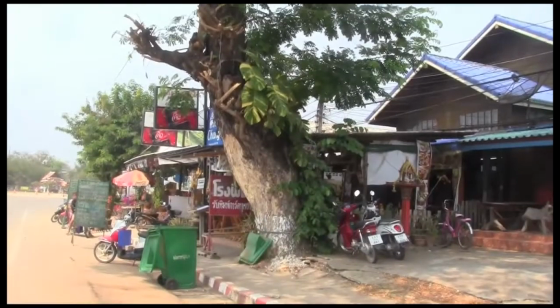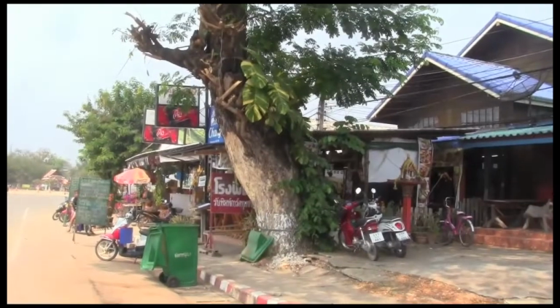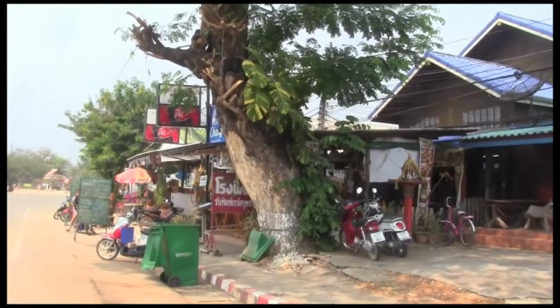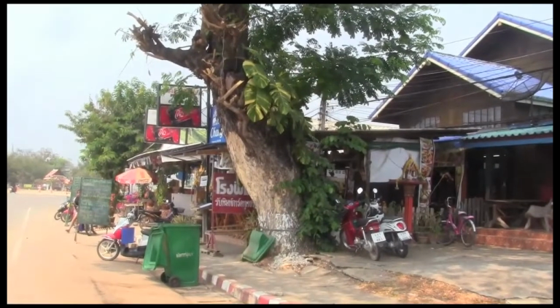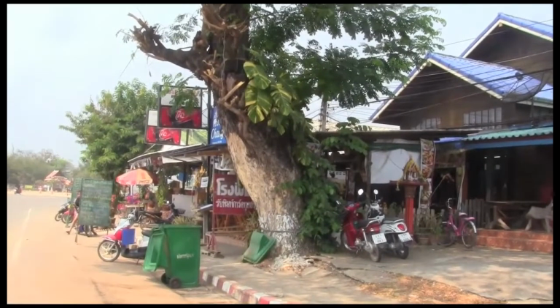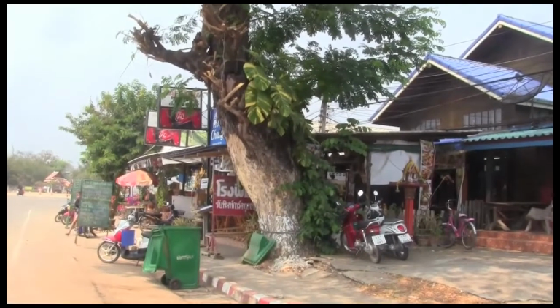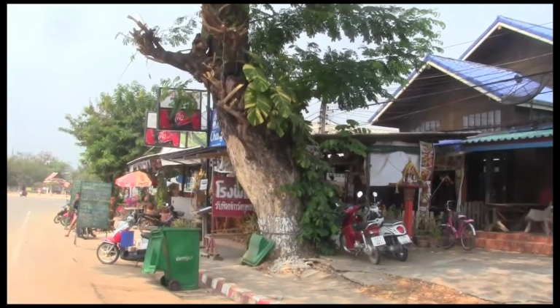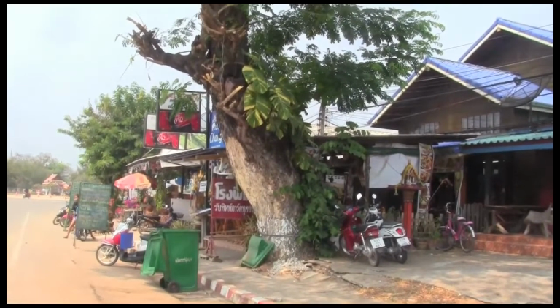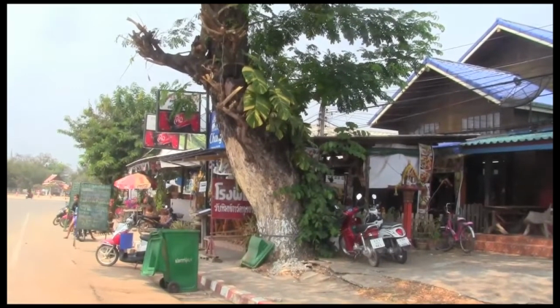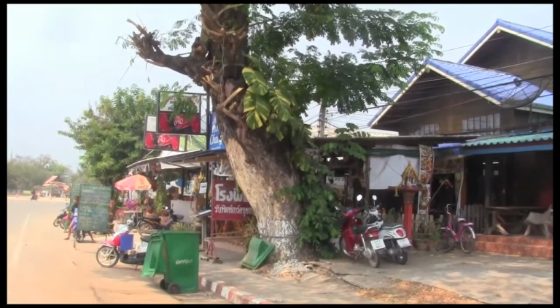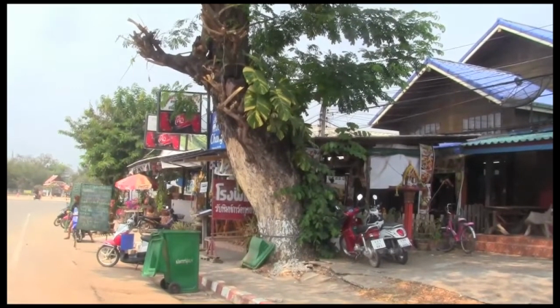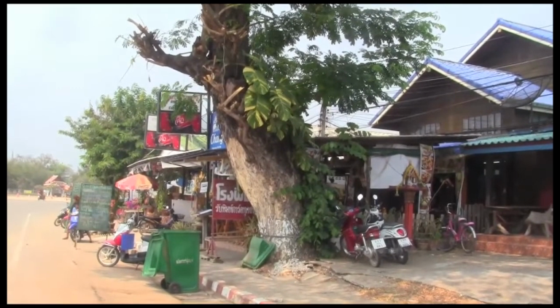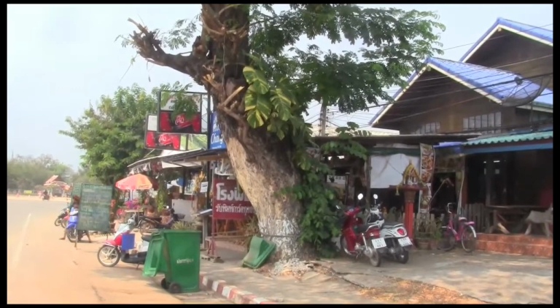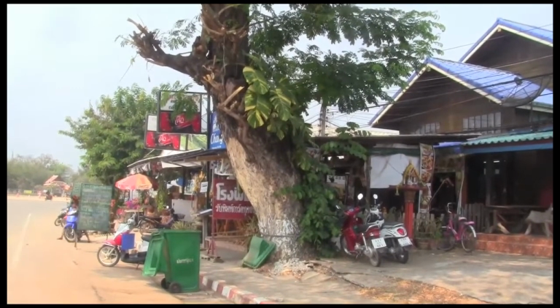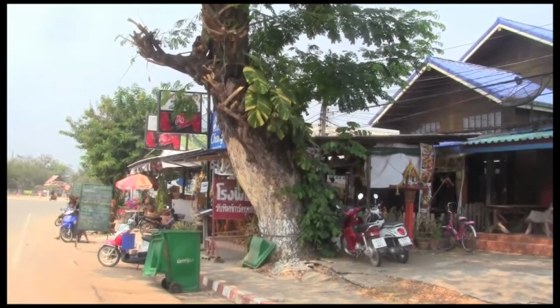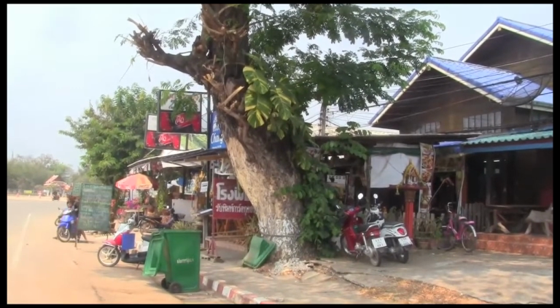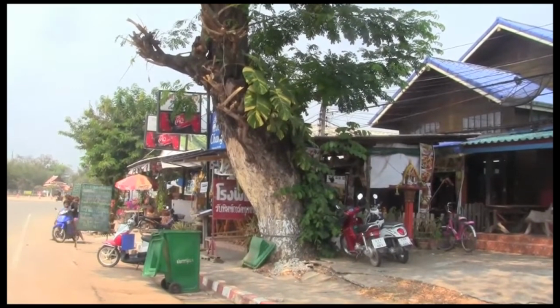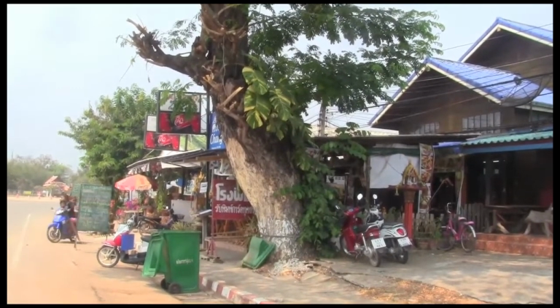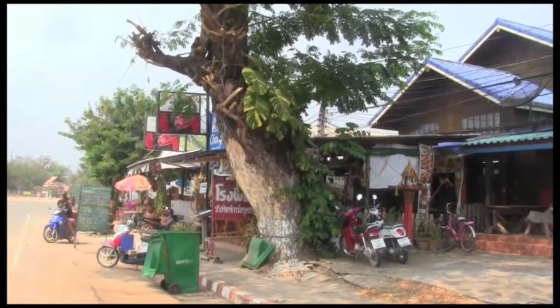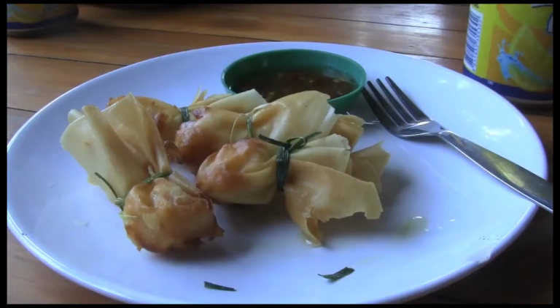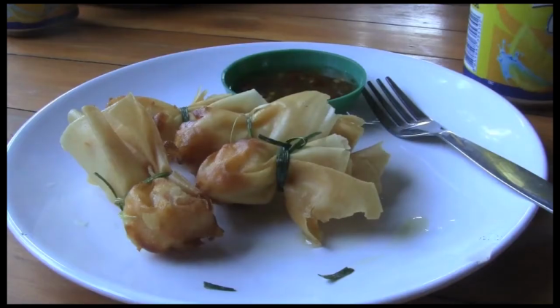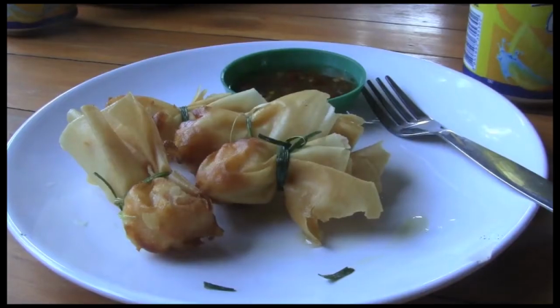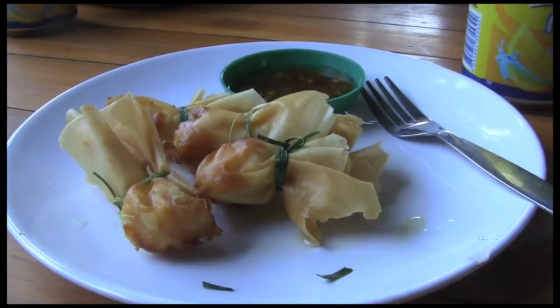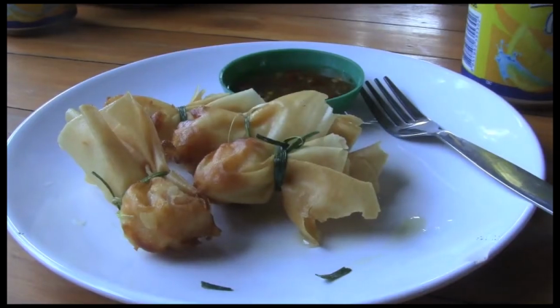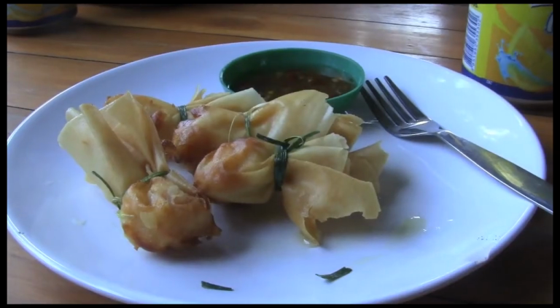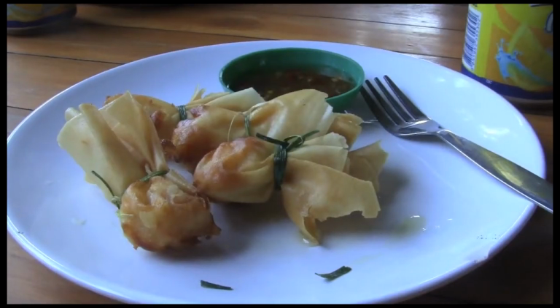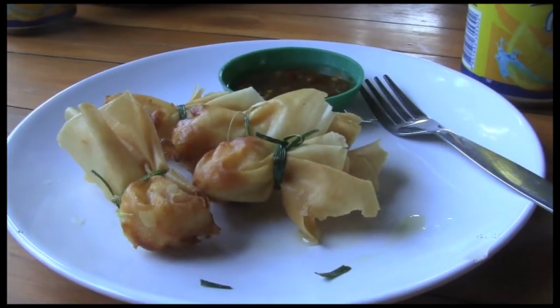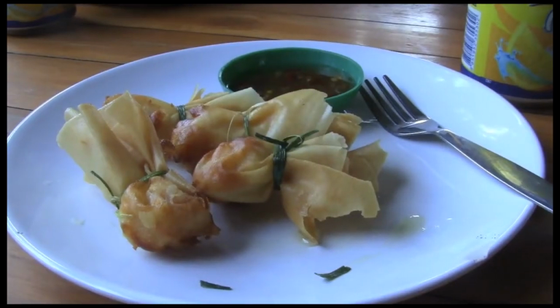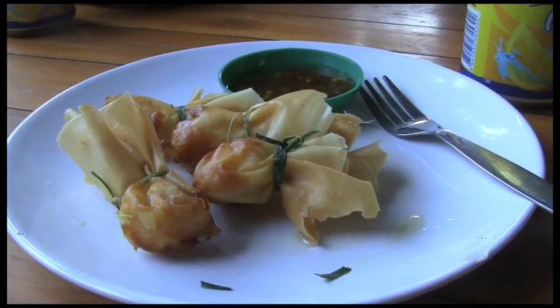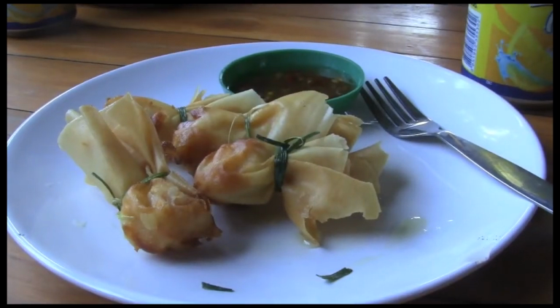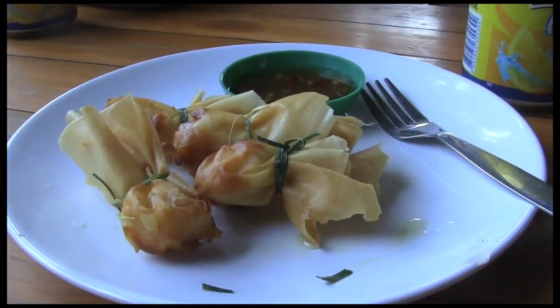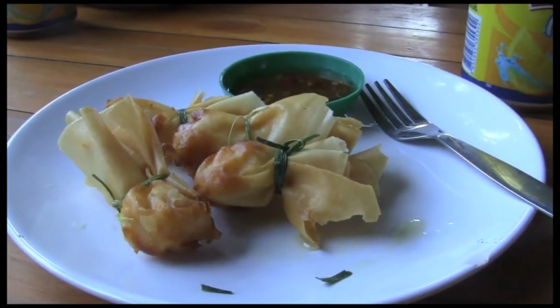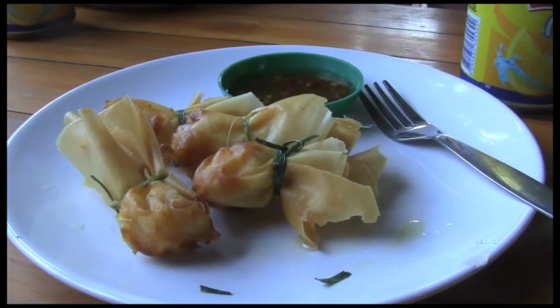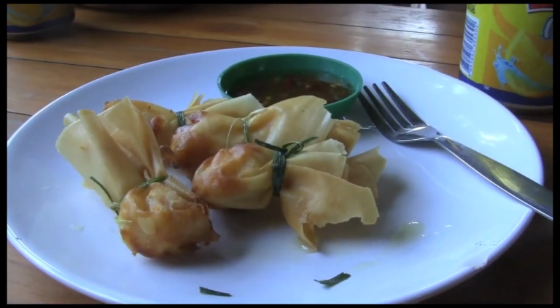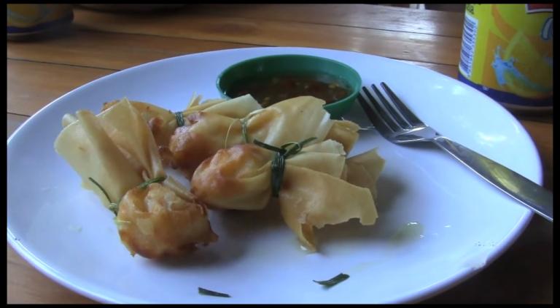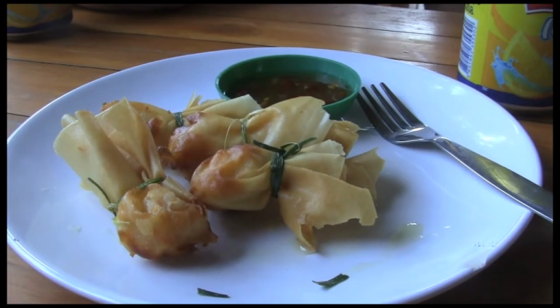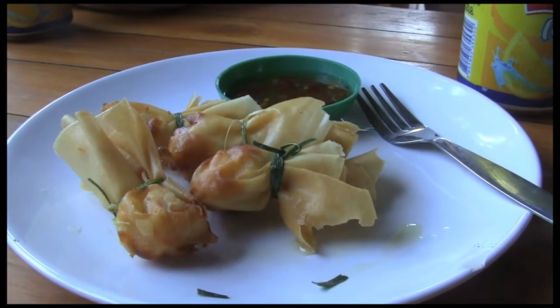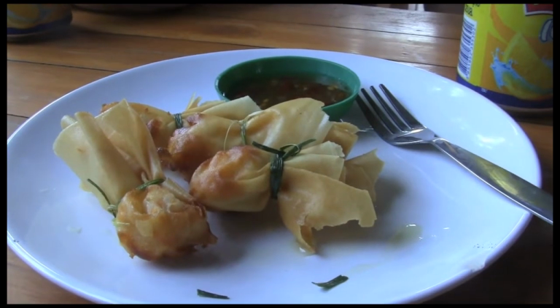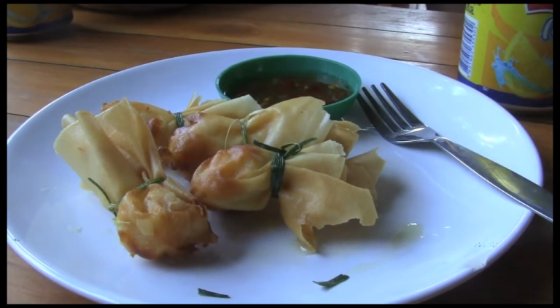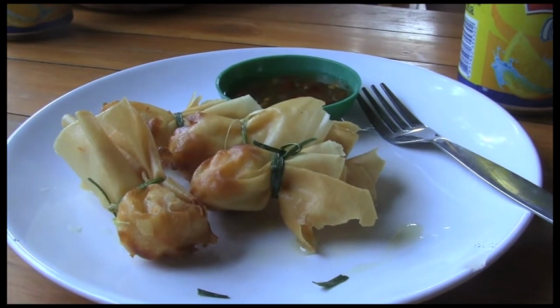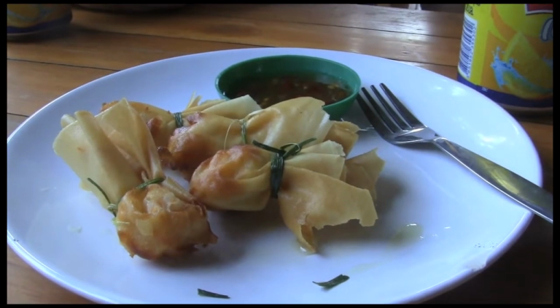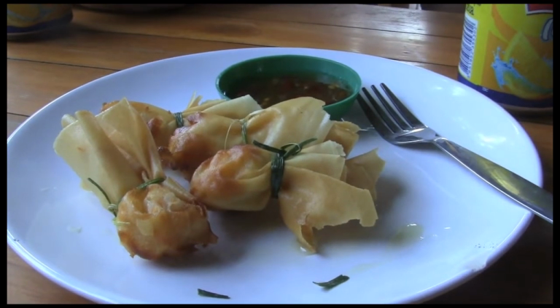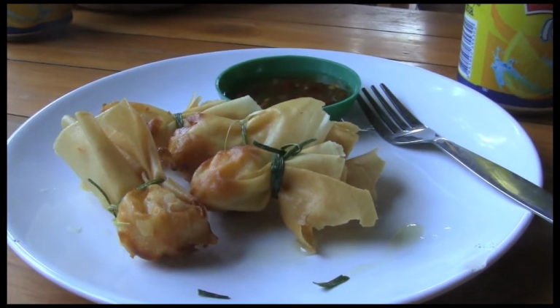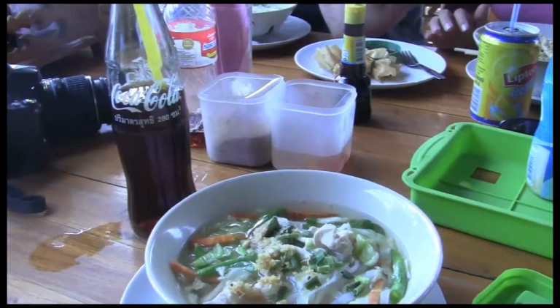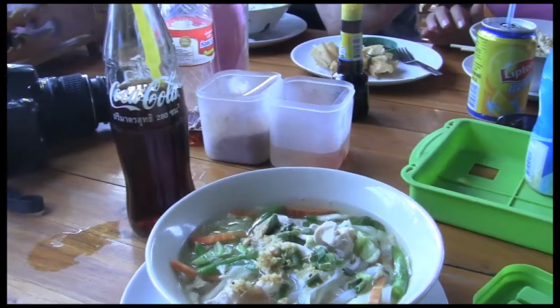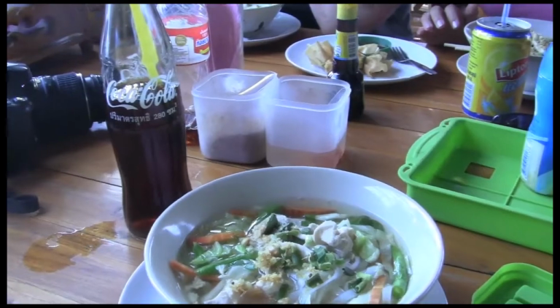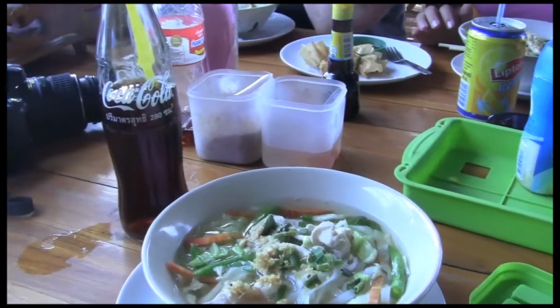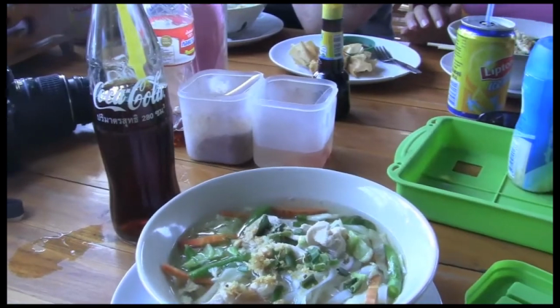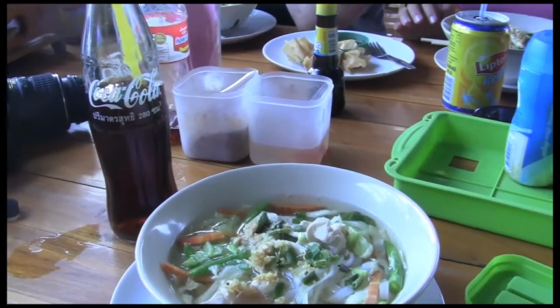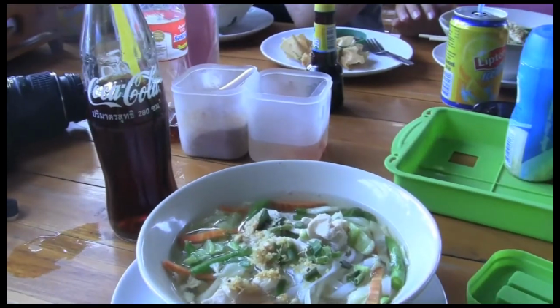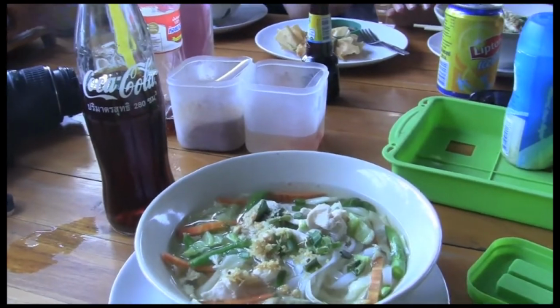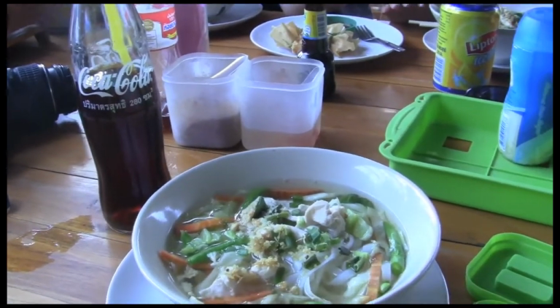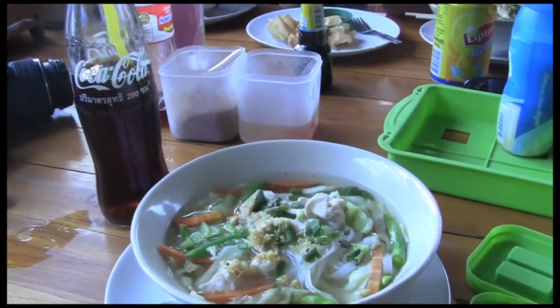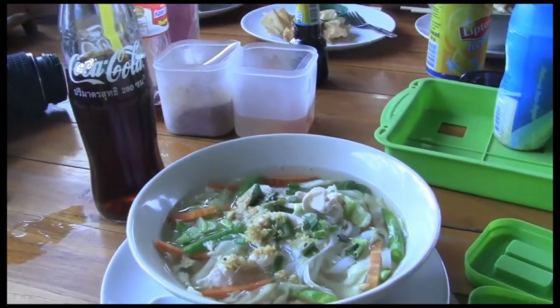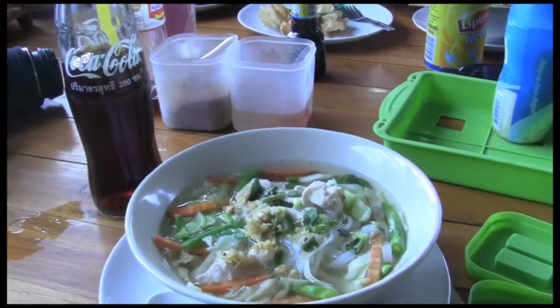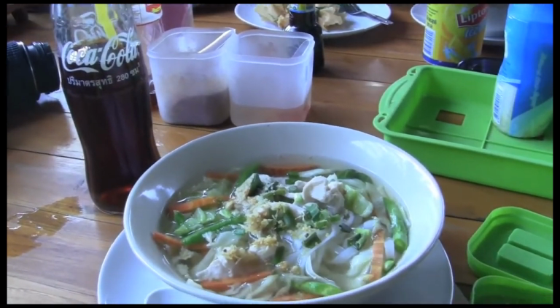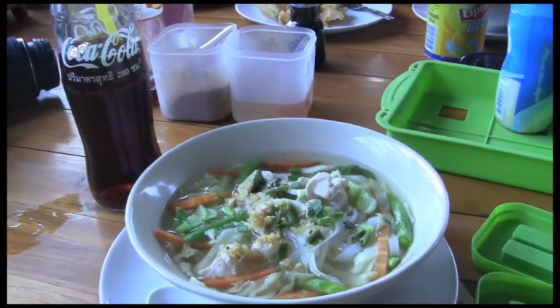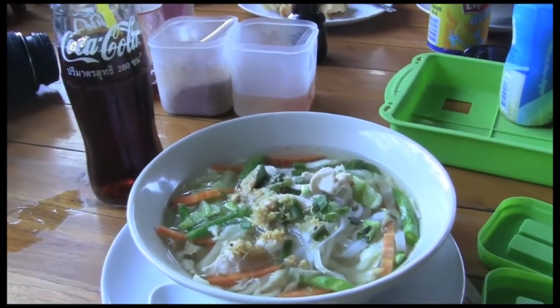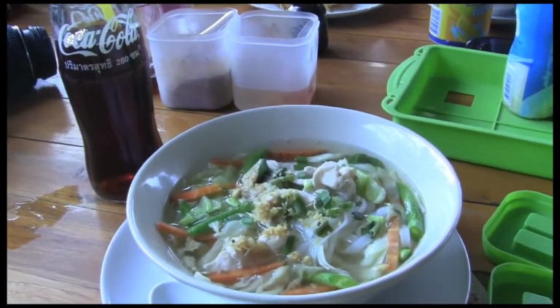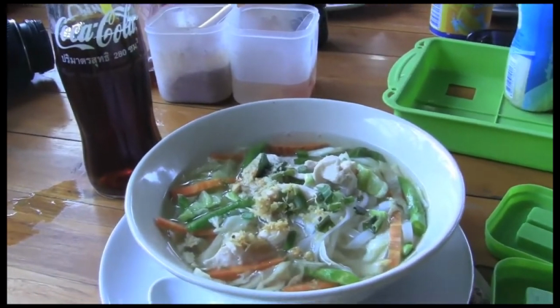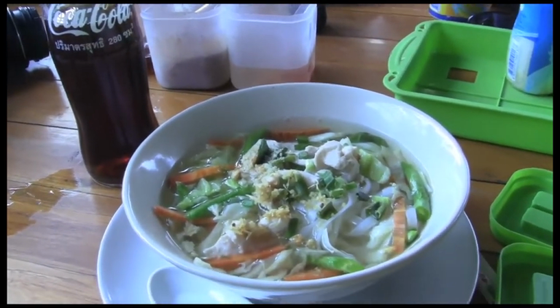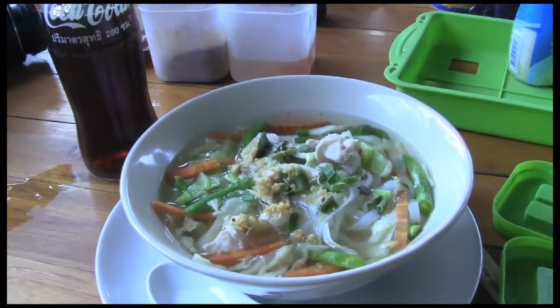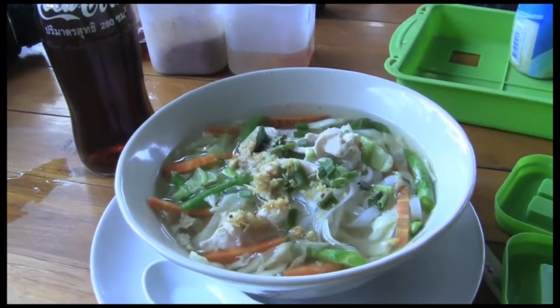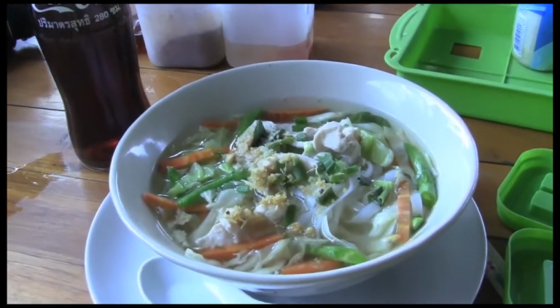After all that temple hopping, you're probably hungry. So find a local joint for some fried wontons and a yummy bowl of soup.